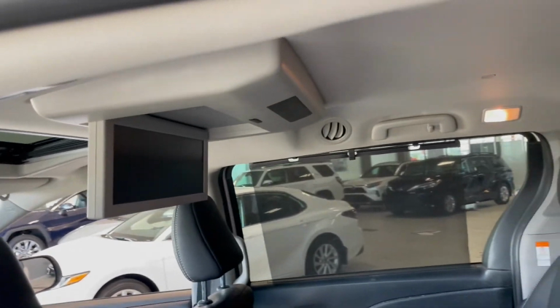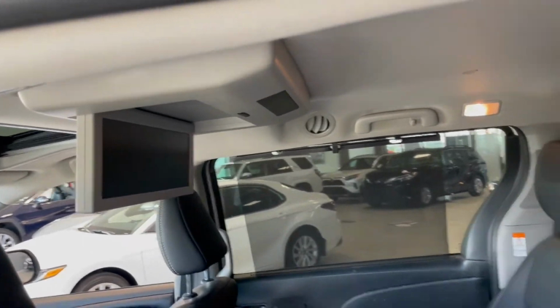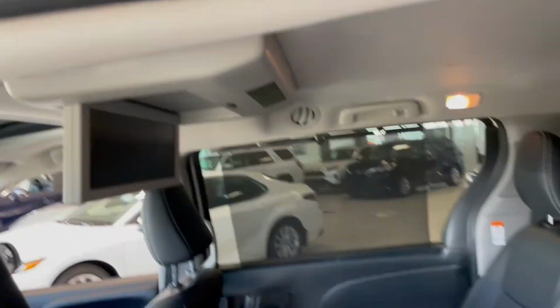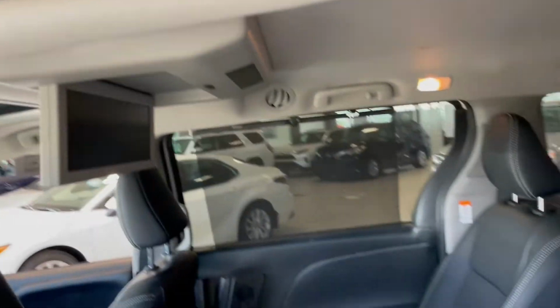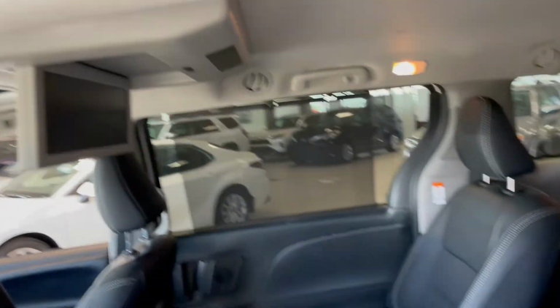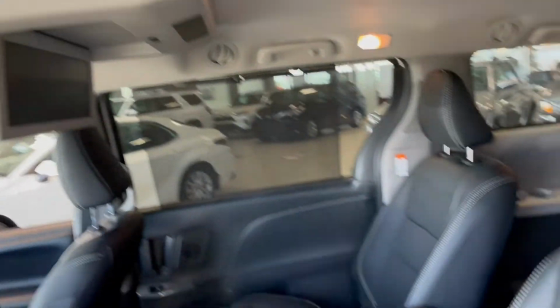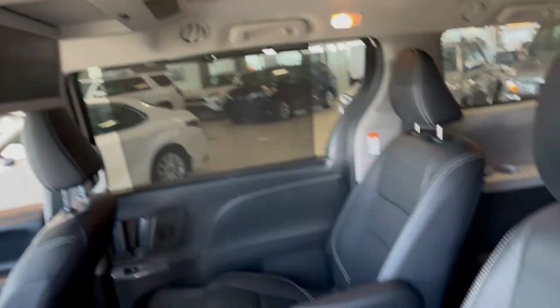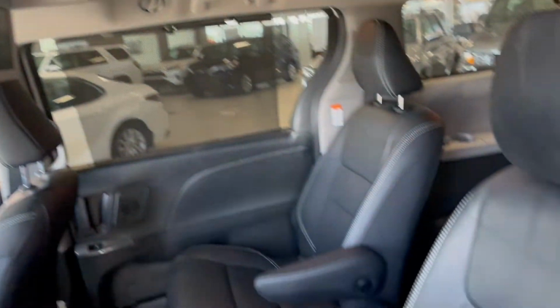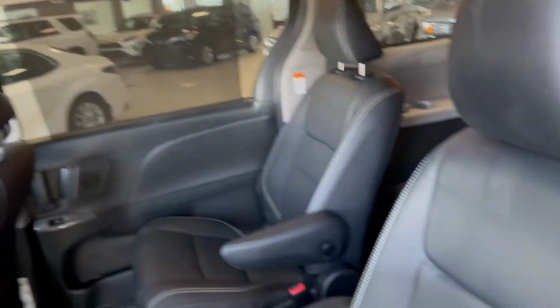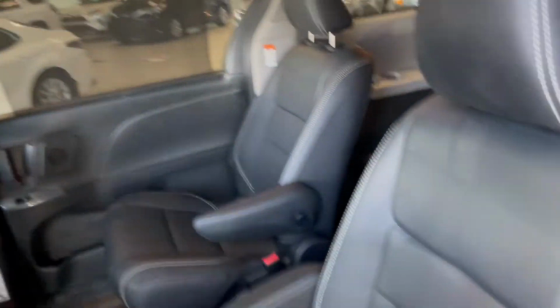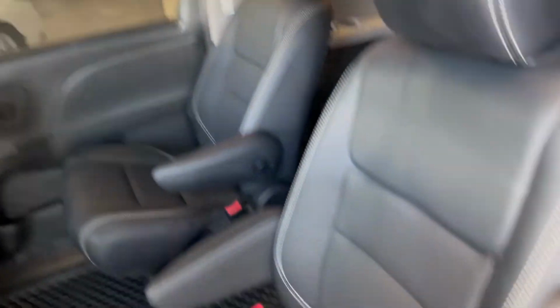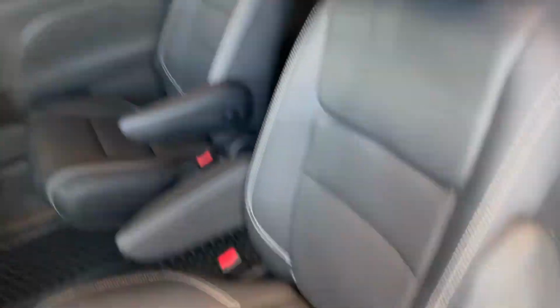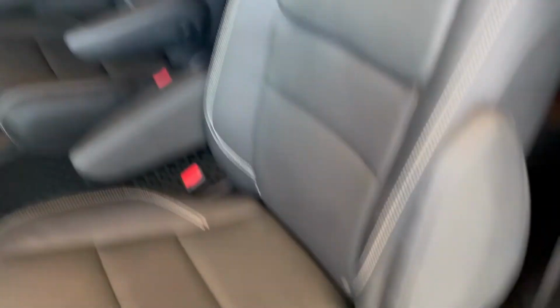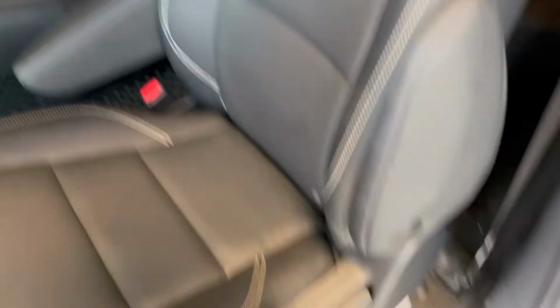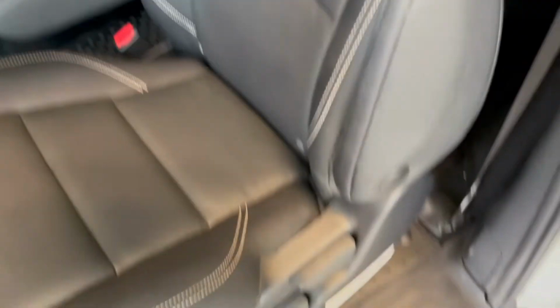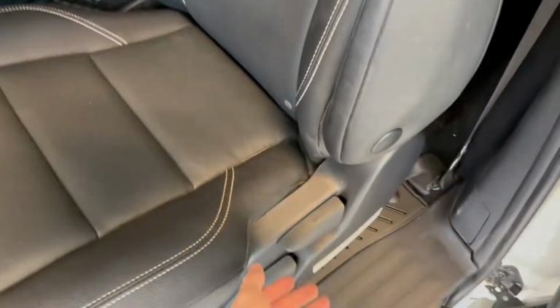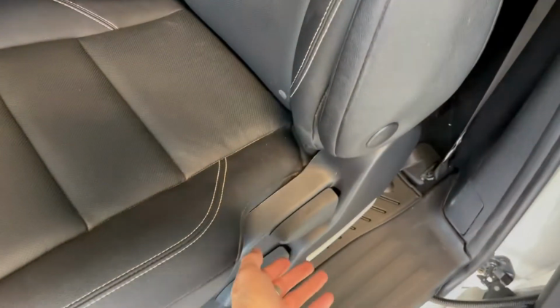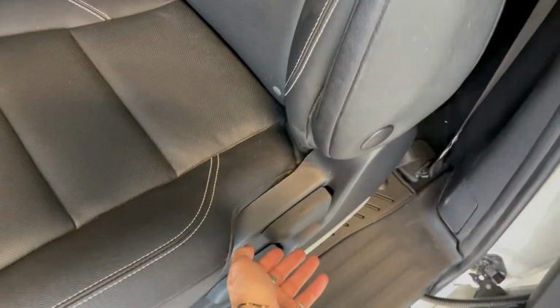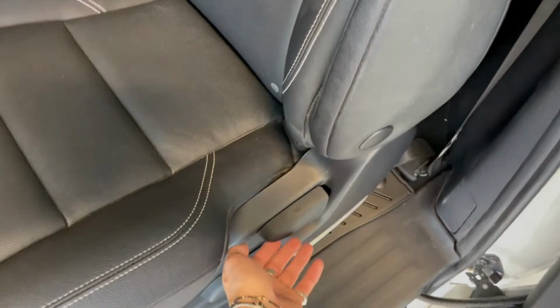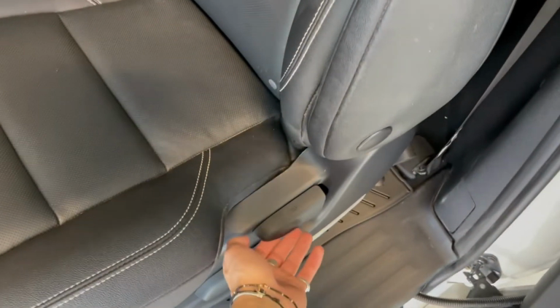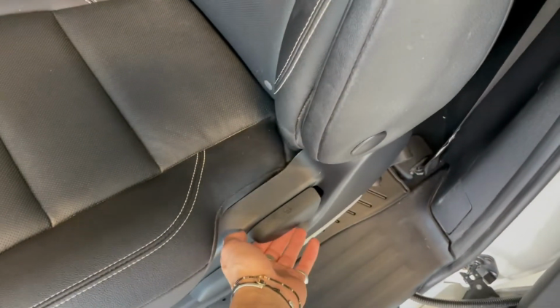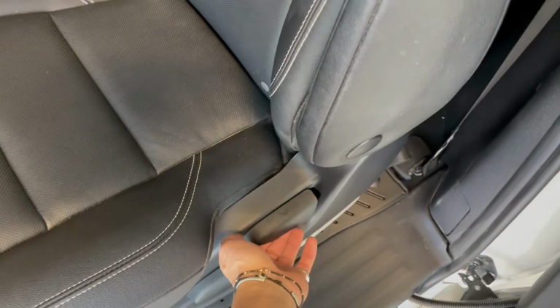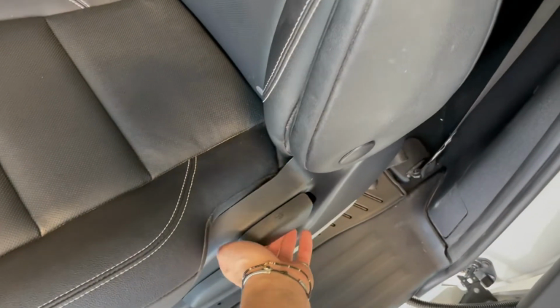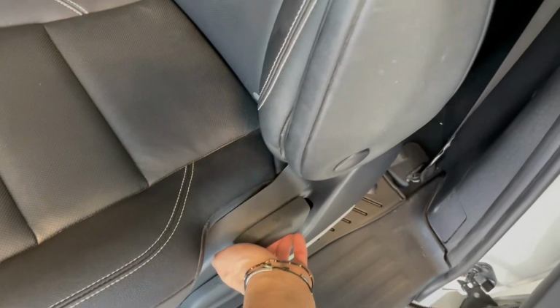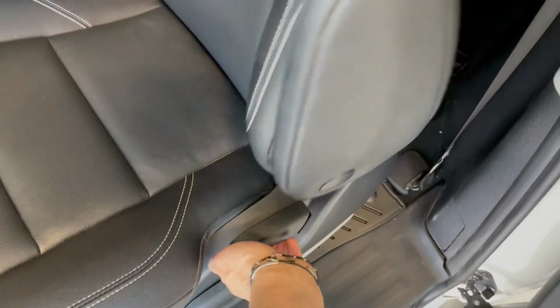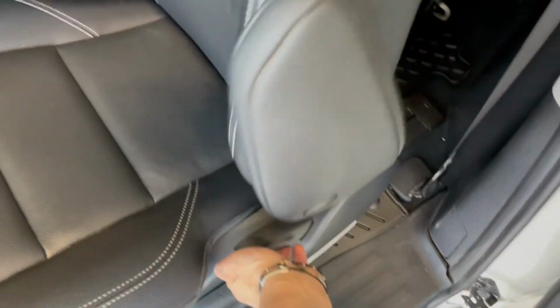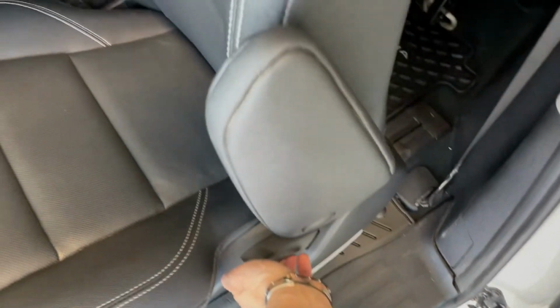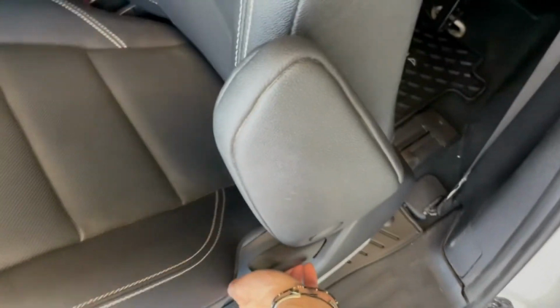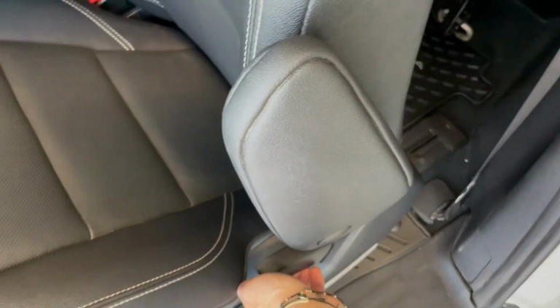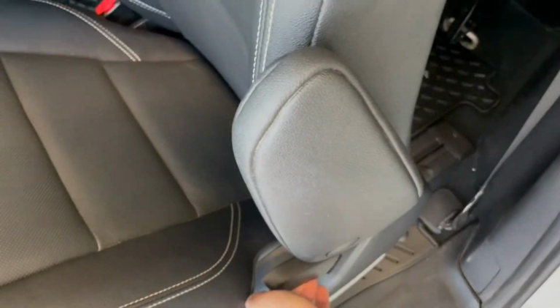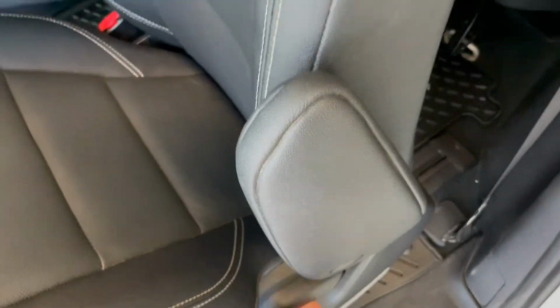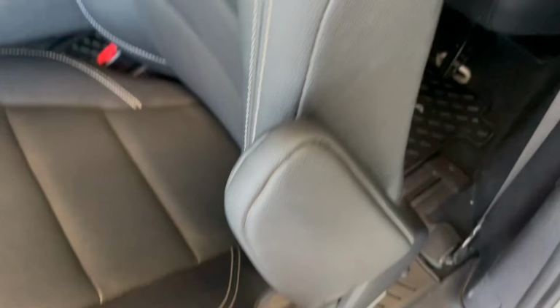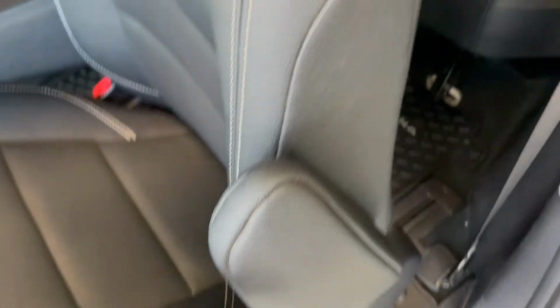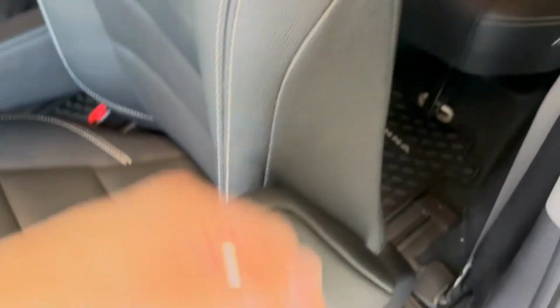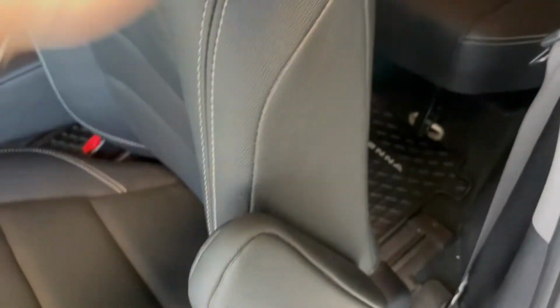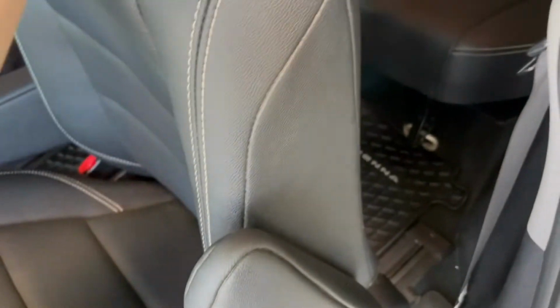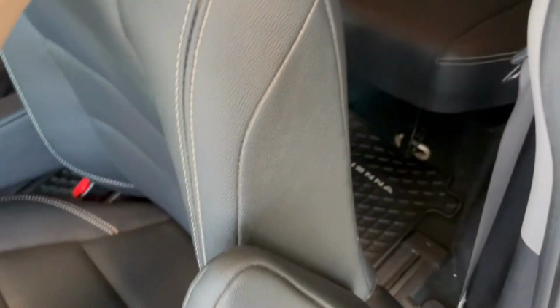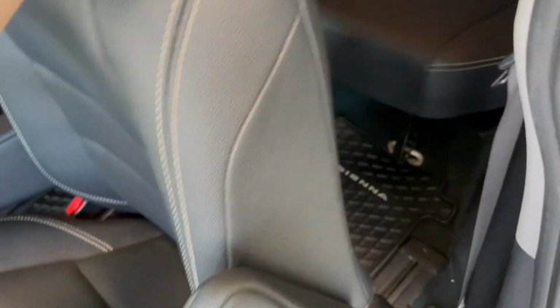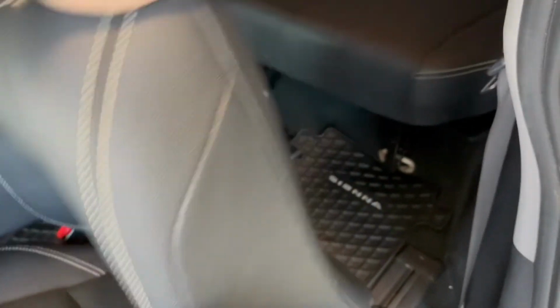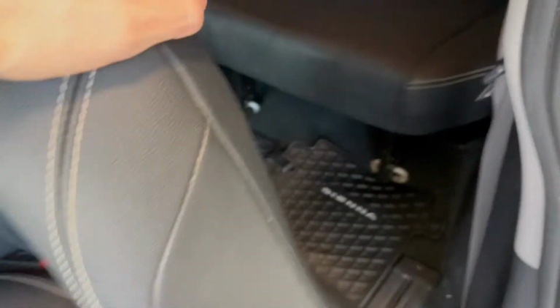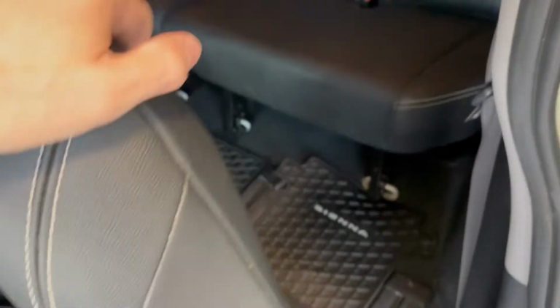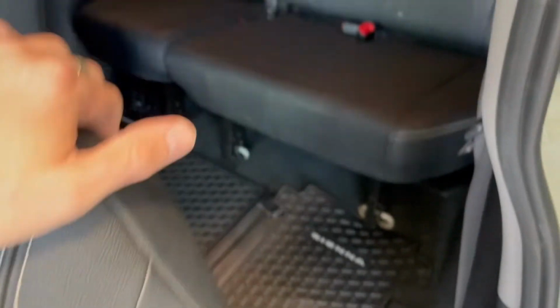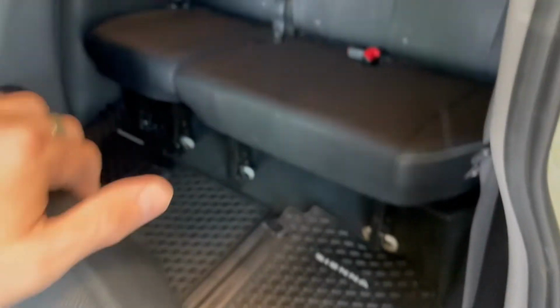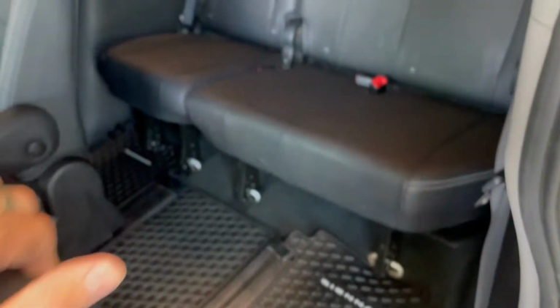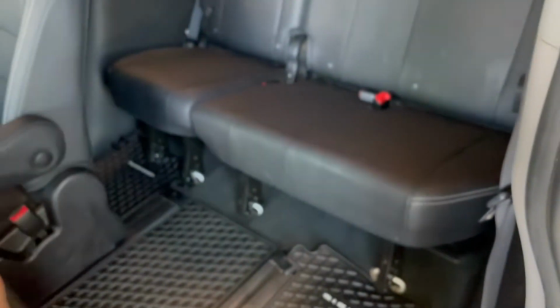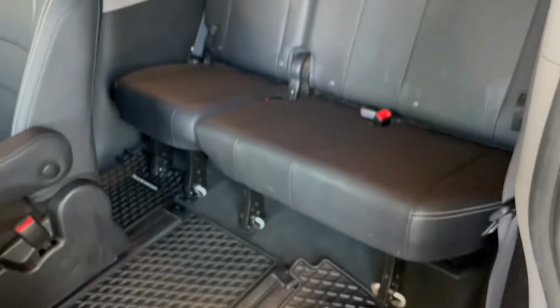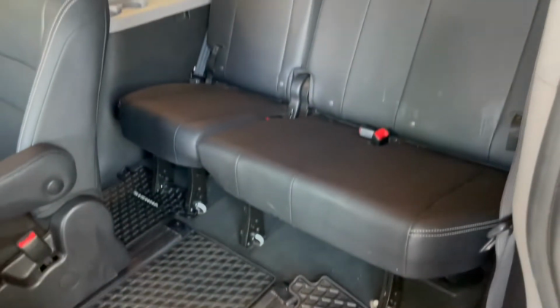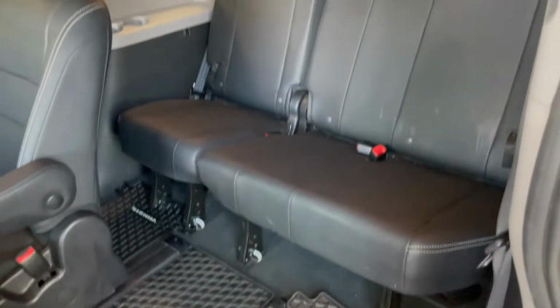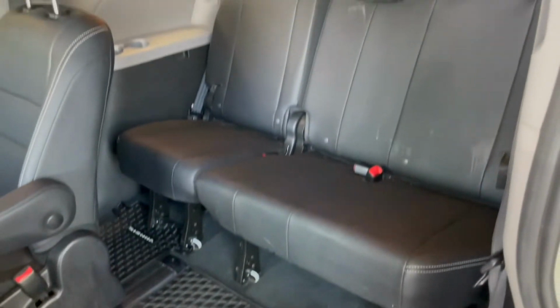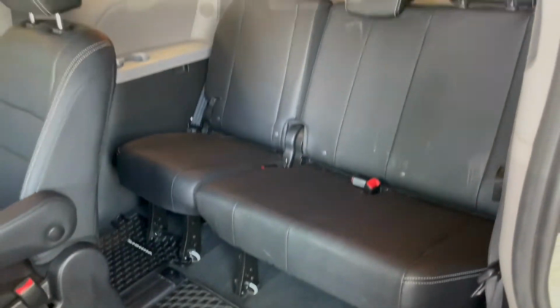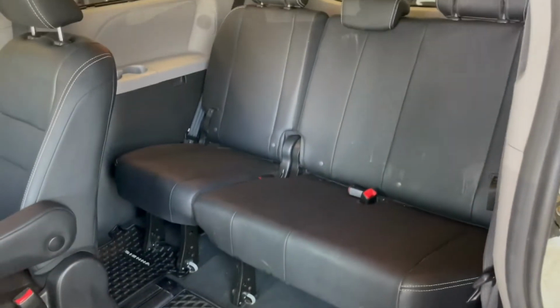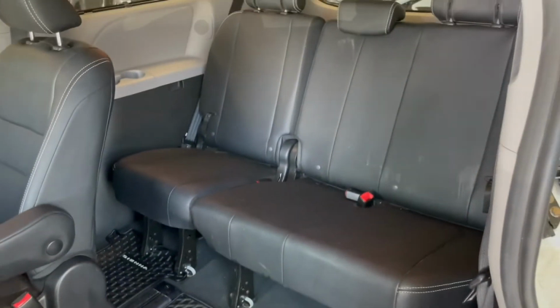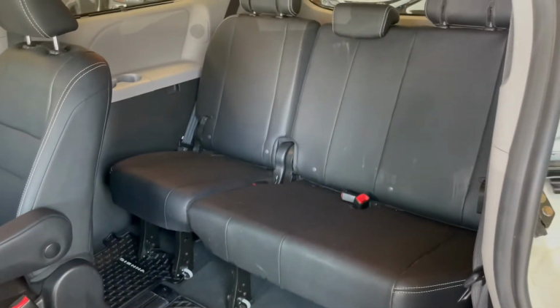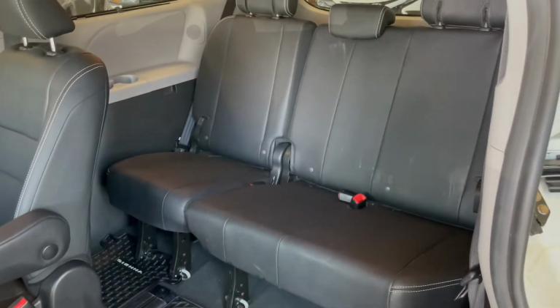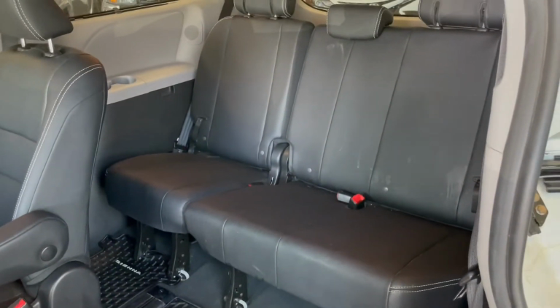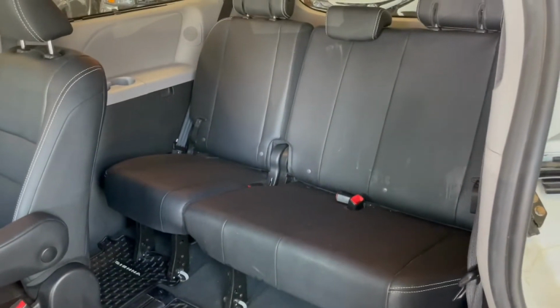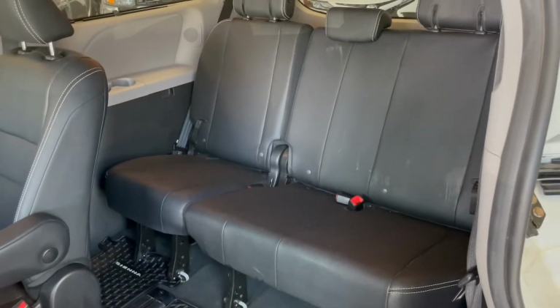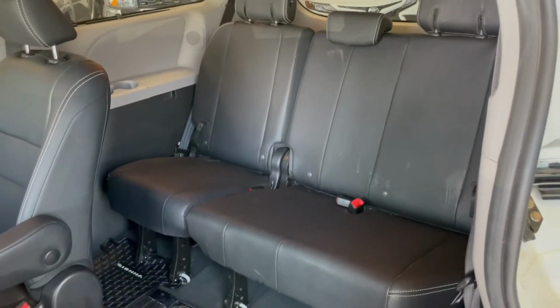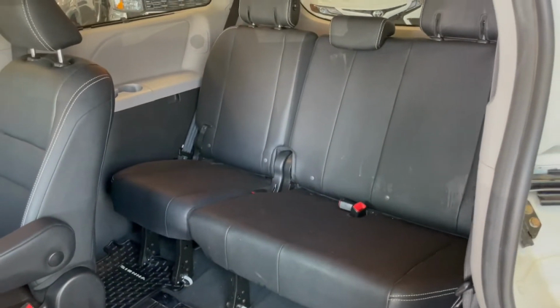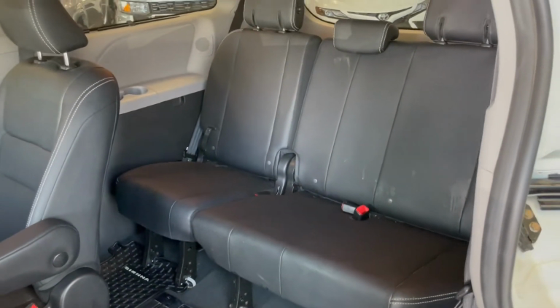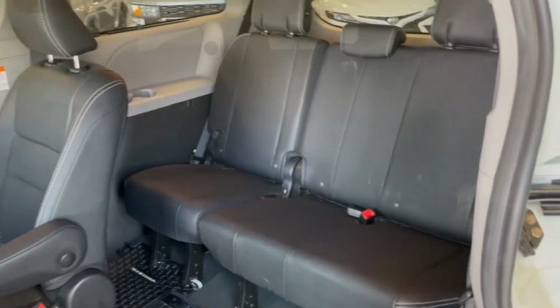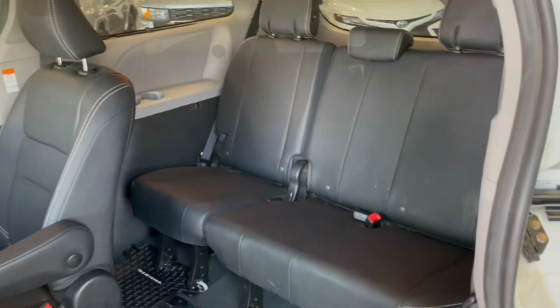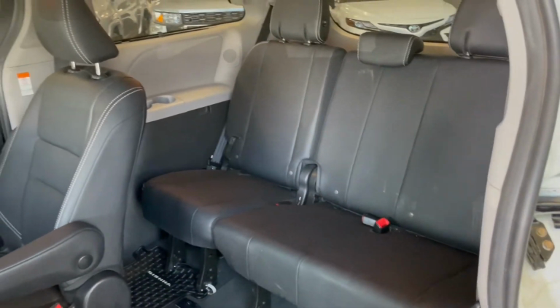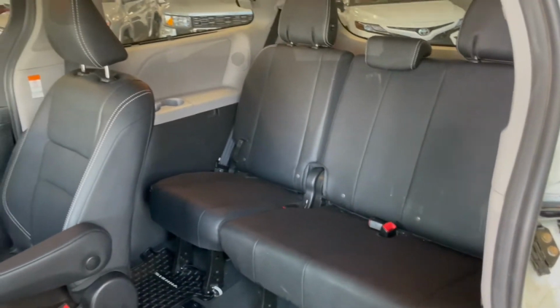The second row seats do fold down — there's a handle here you can pull upwards and the seats will fold. You can then slide them forward, giving you access to your third row seating.